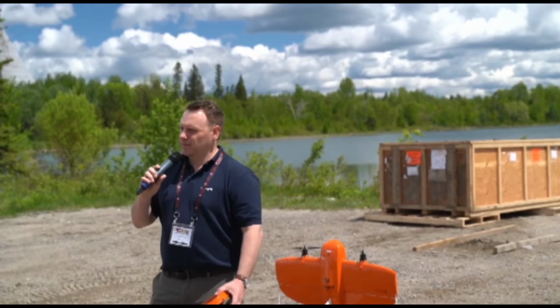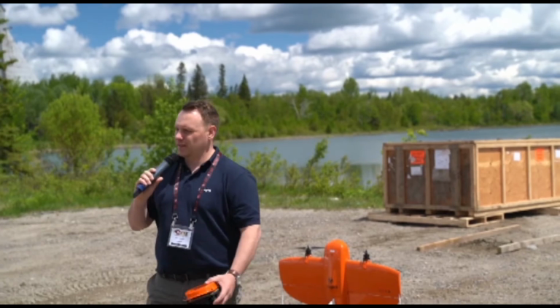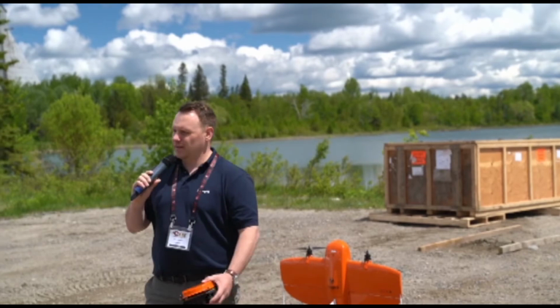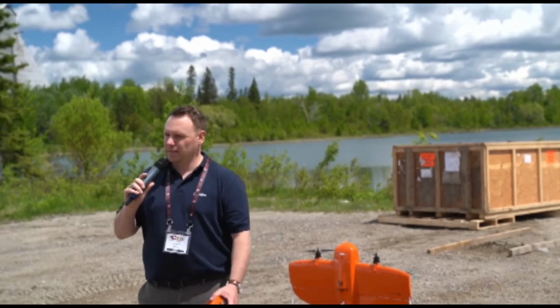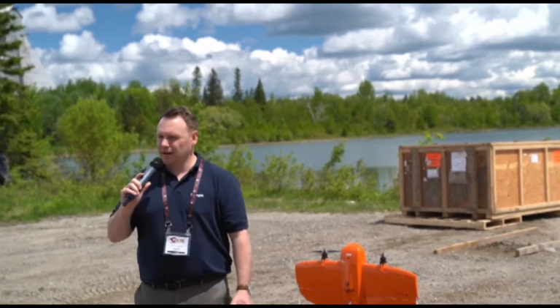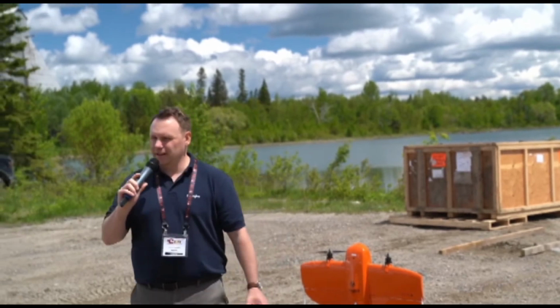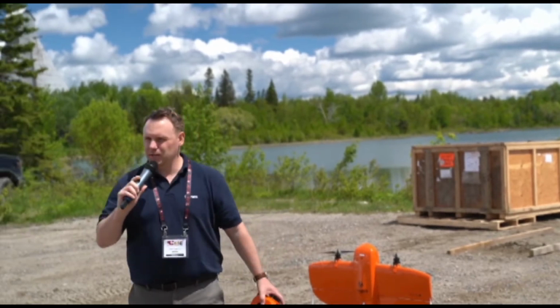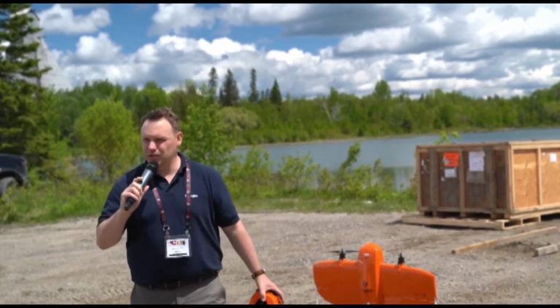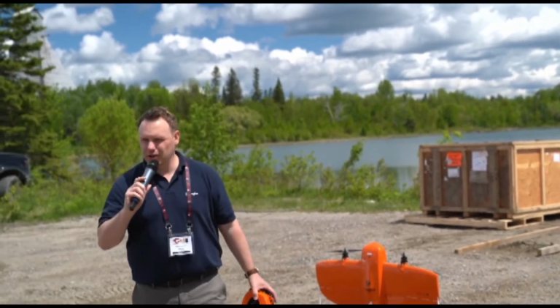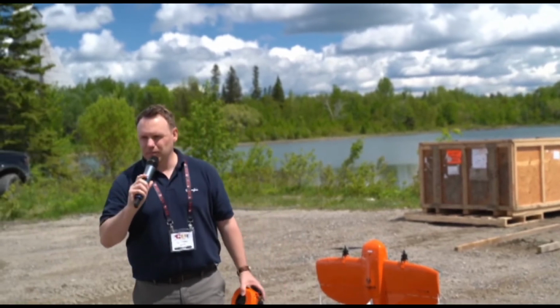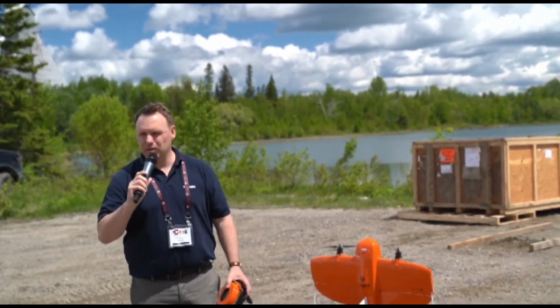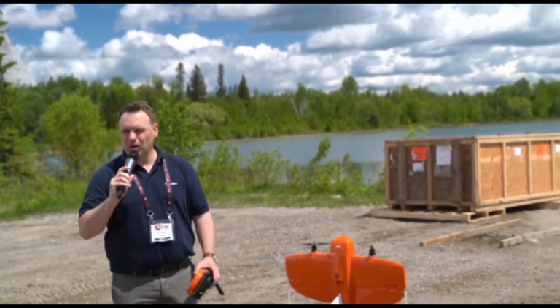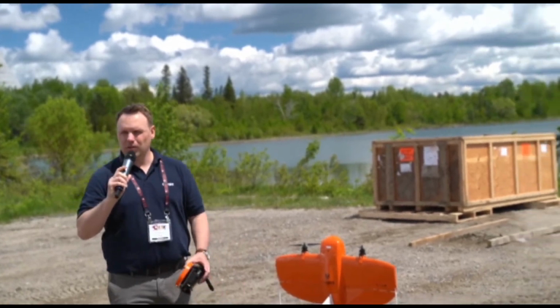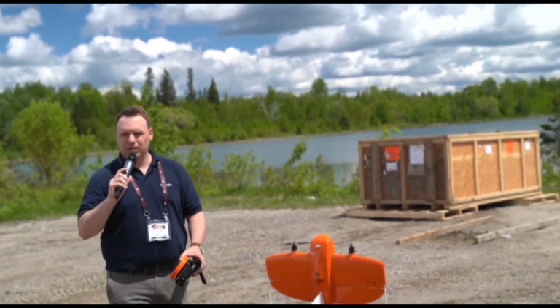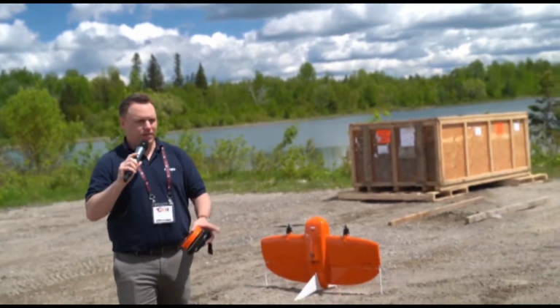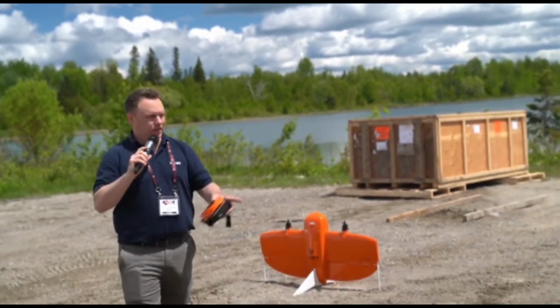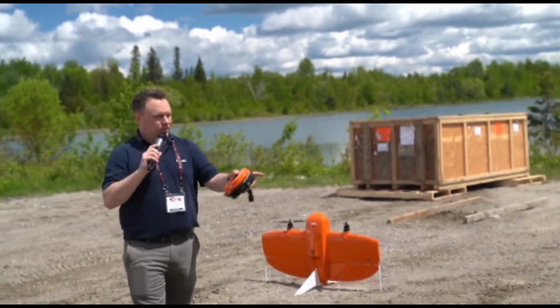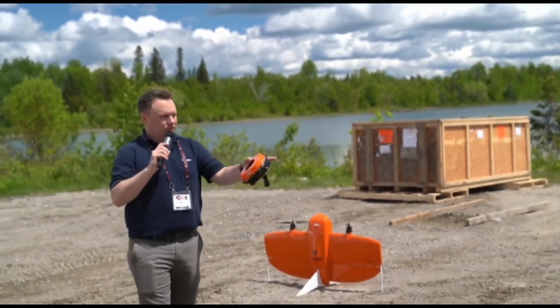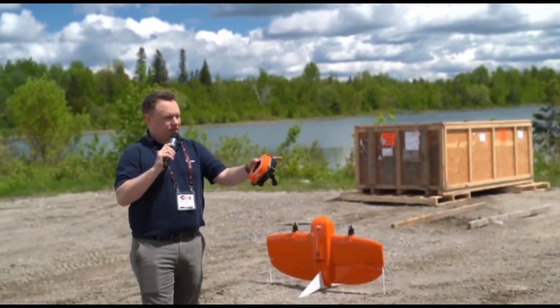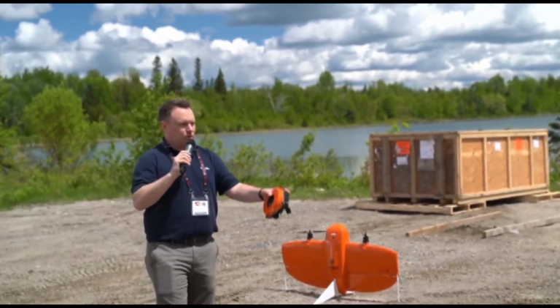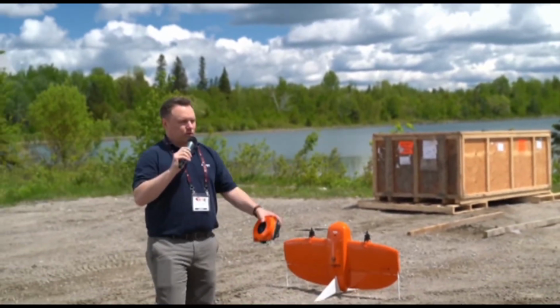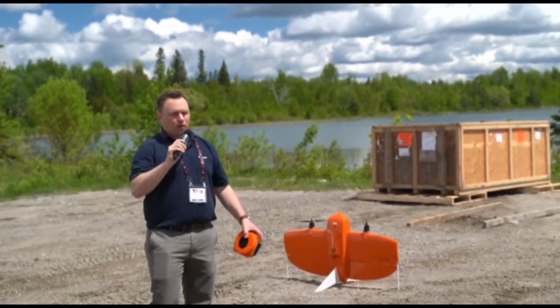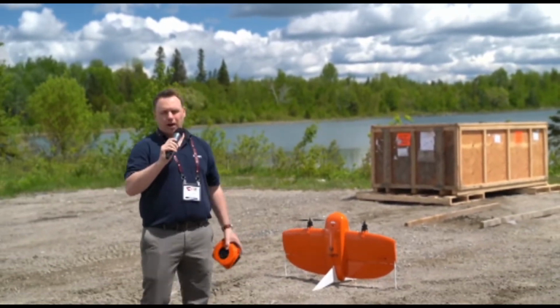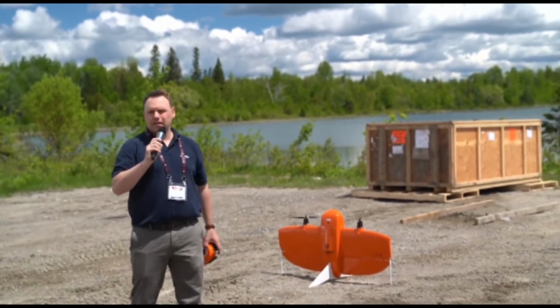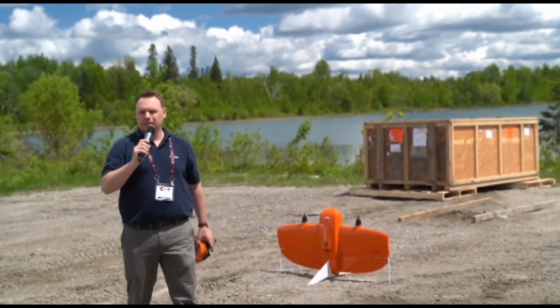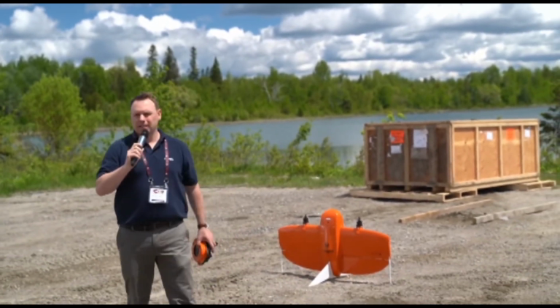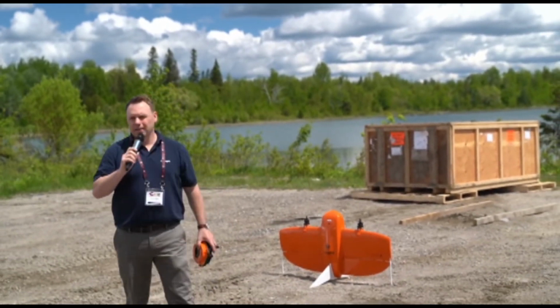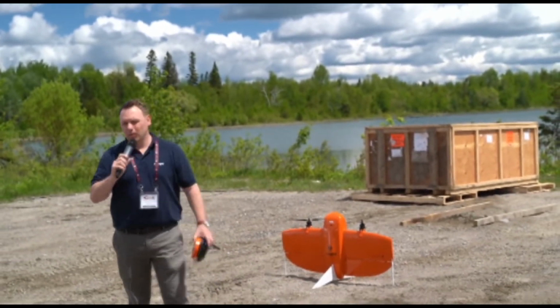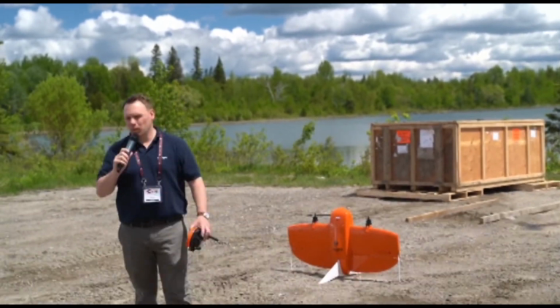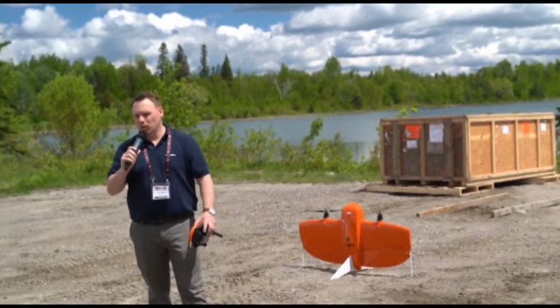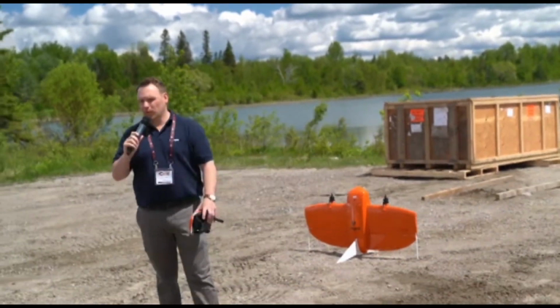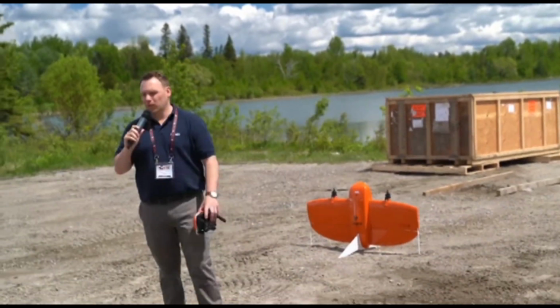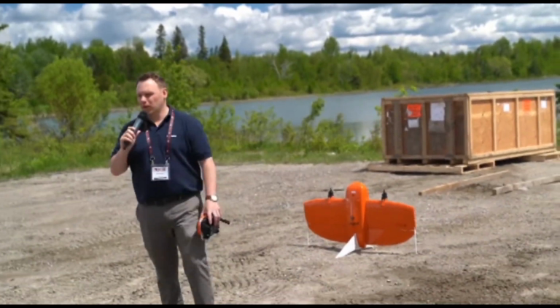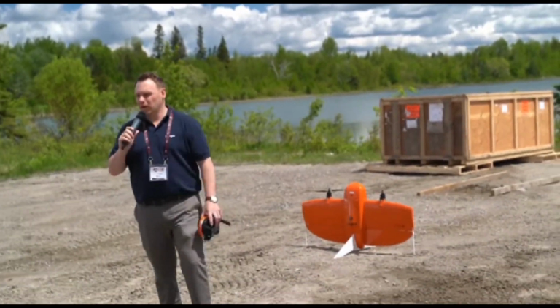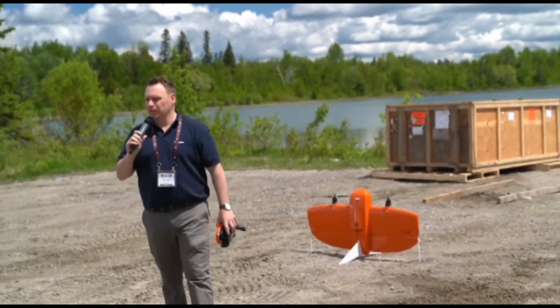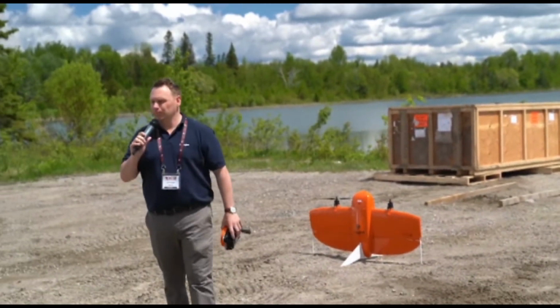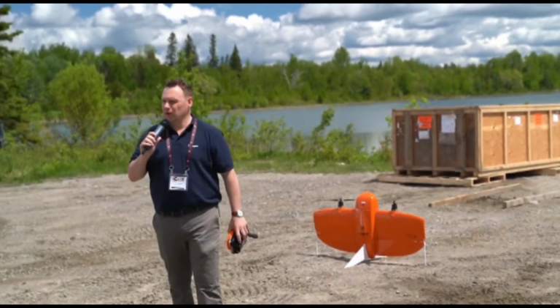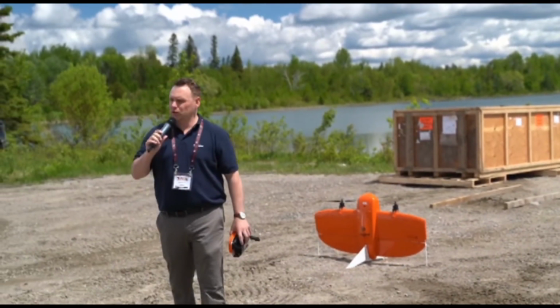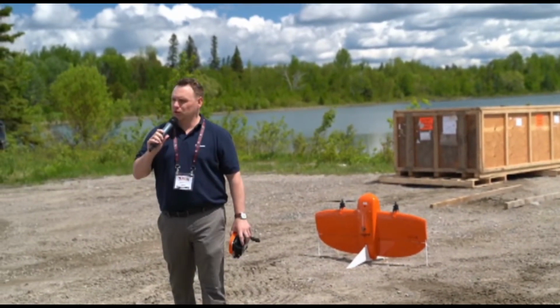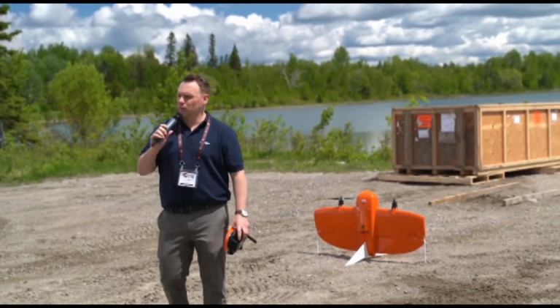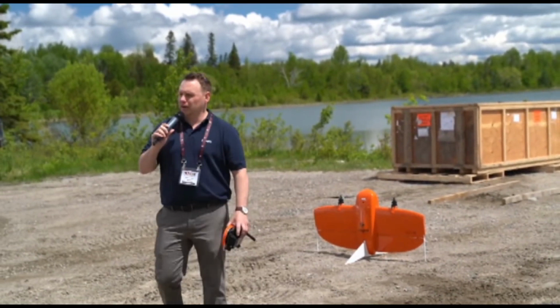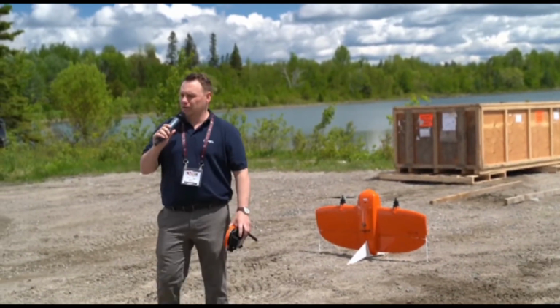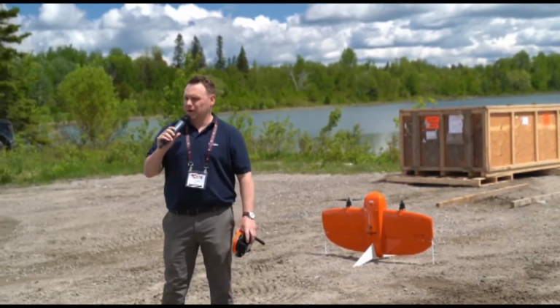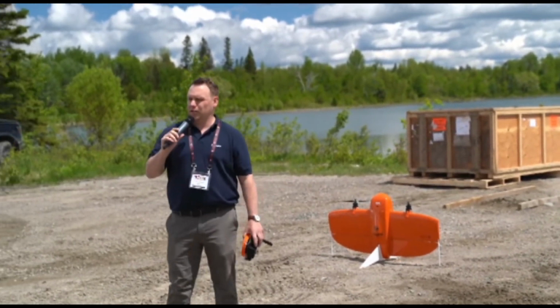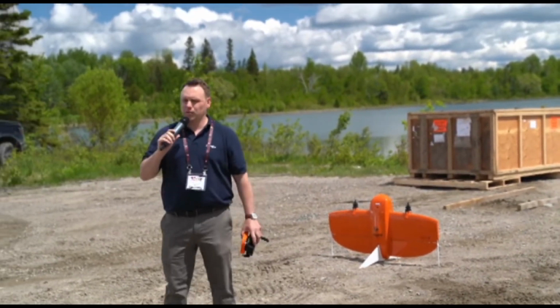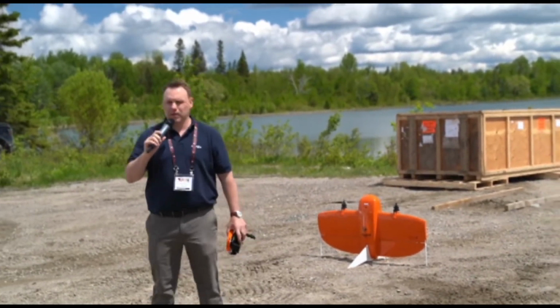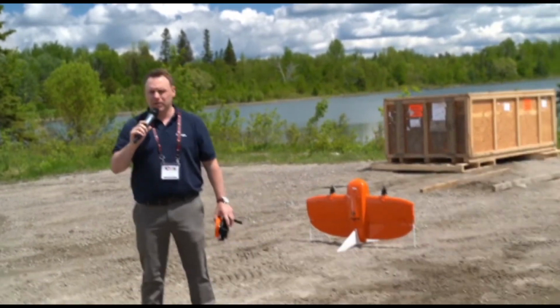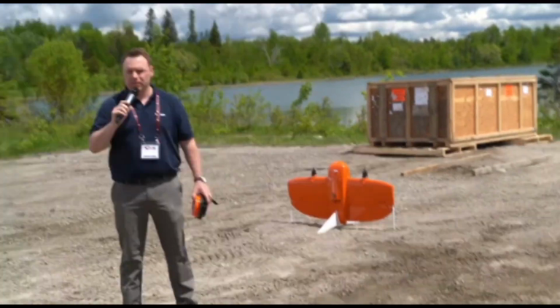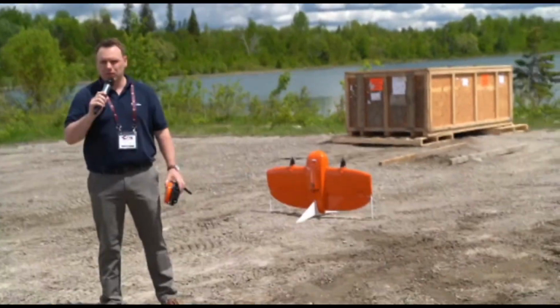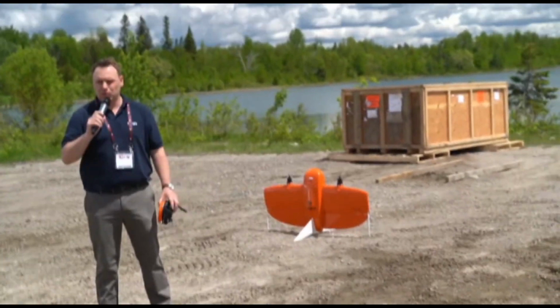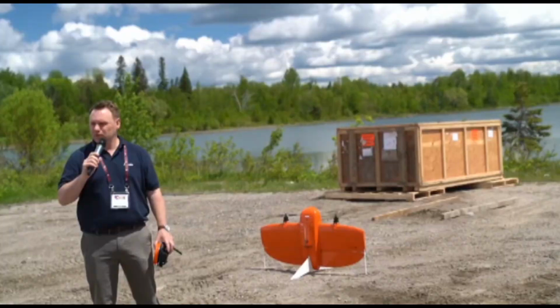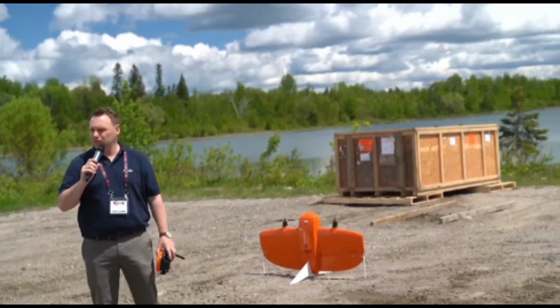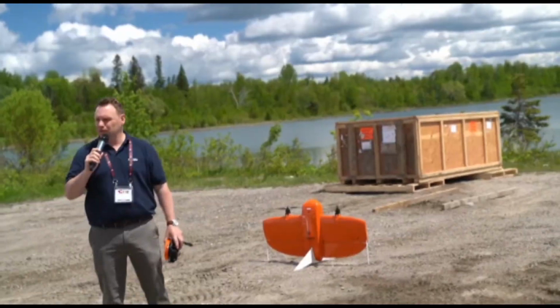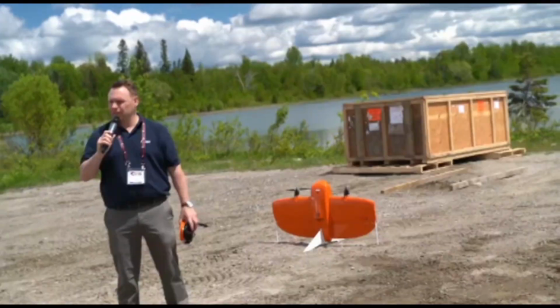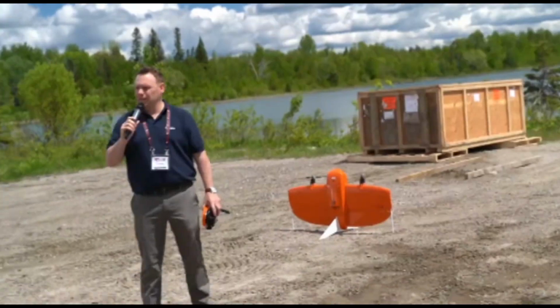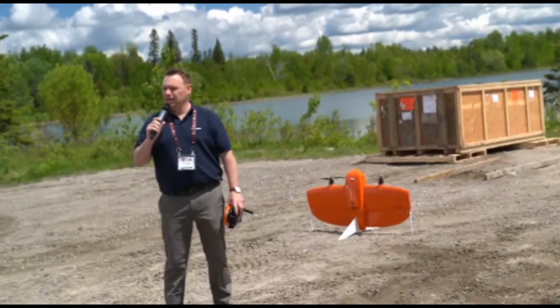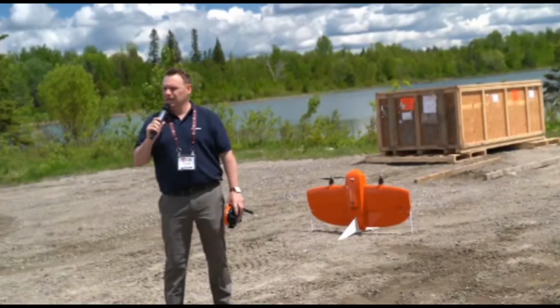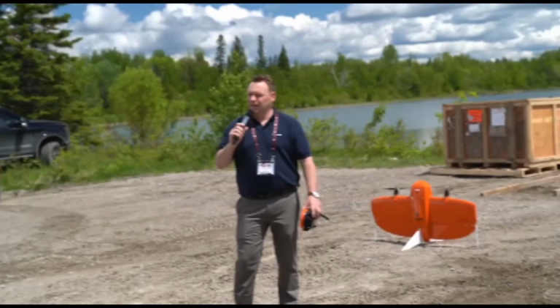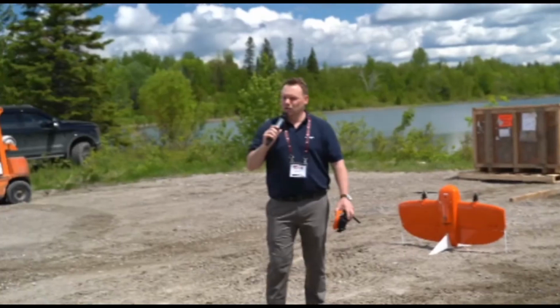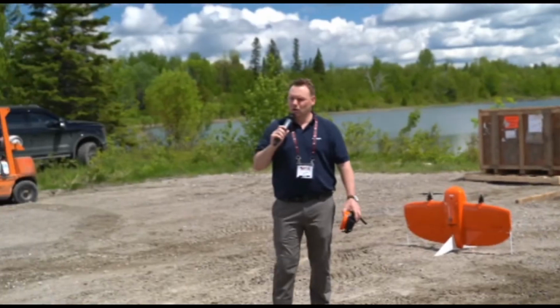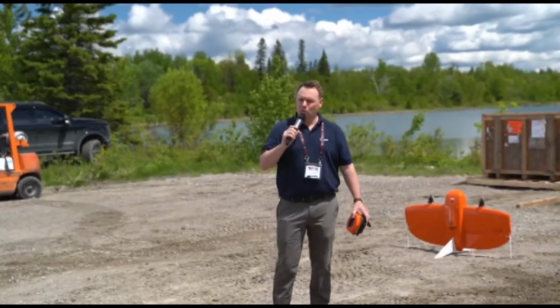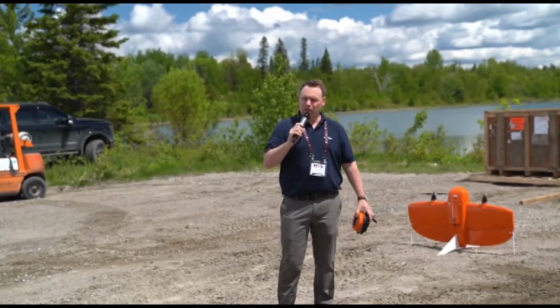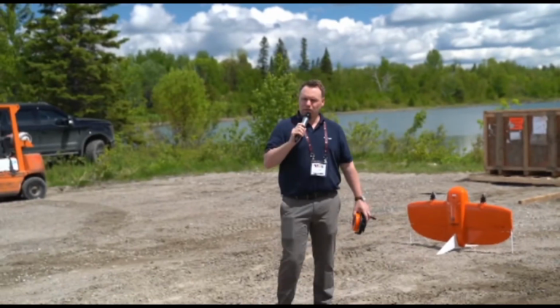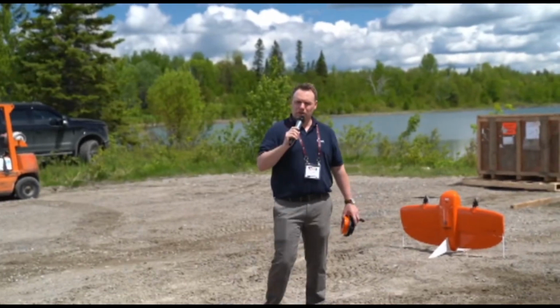My name is James Donaldson and this is Andrew Frey. We work for a drone manufacturer based out of Switzerland called Wingtra.